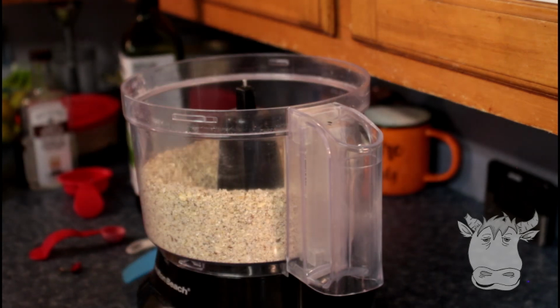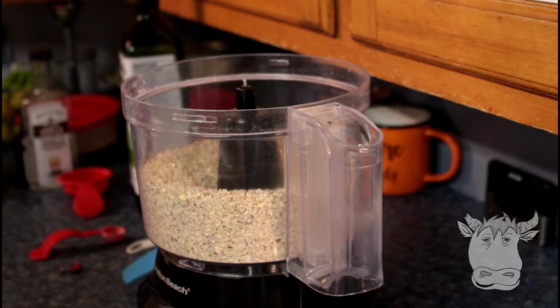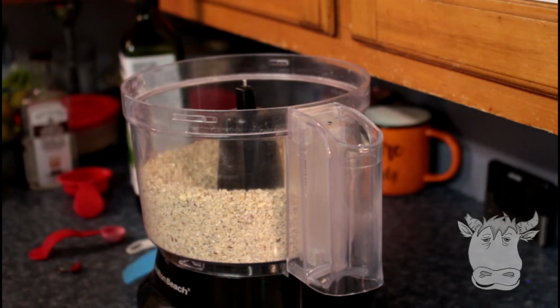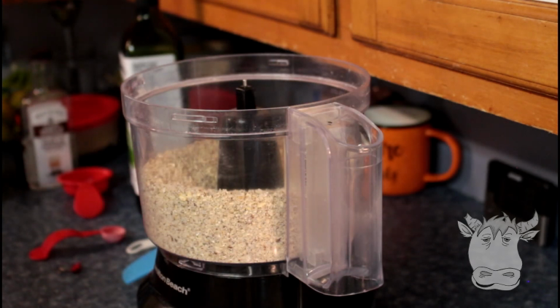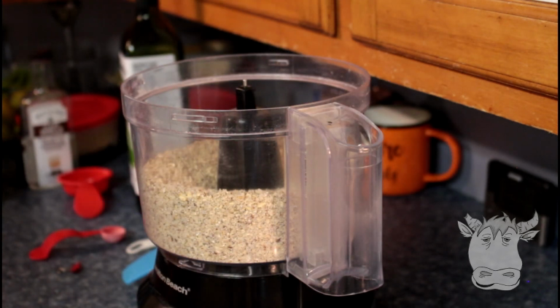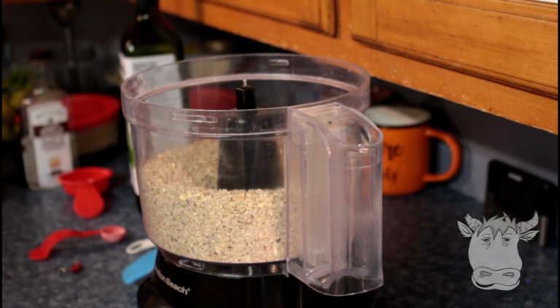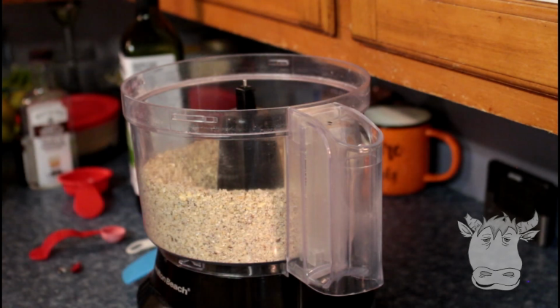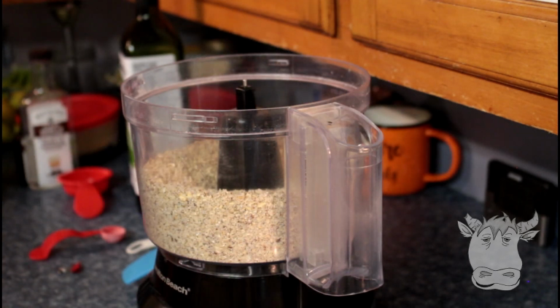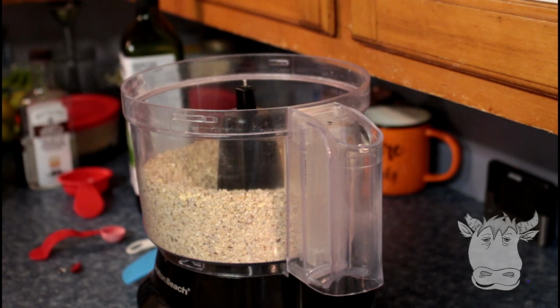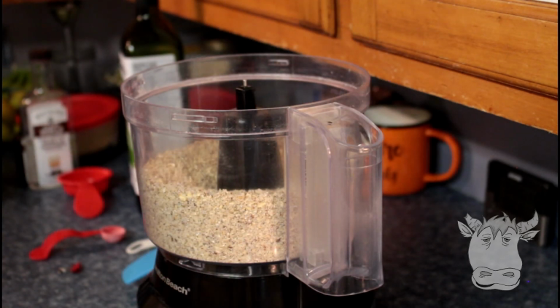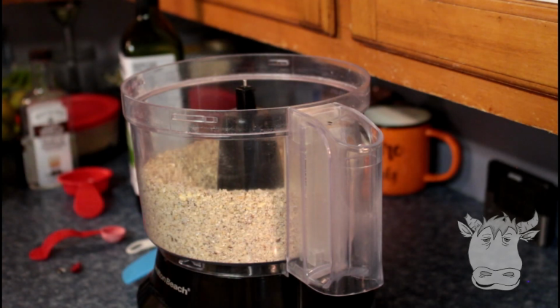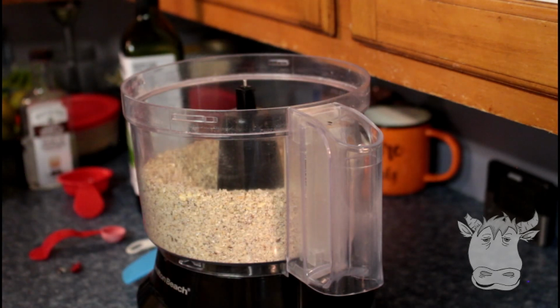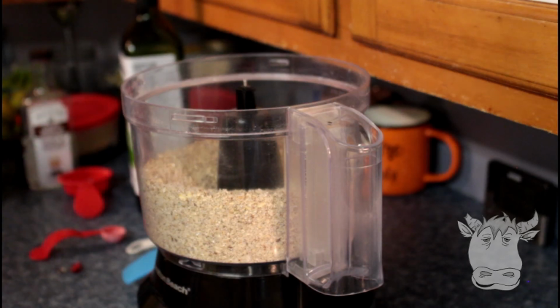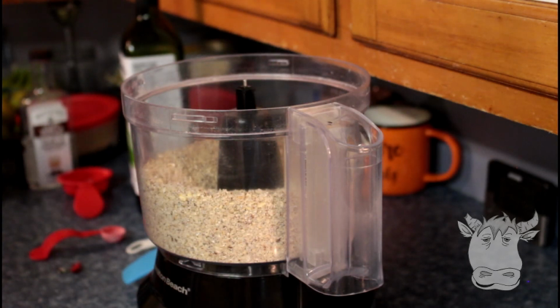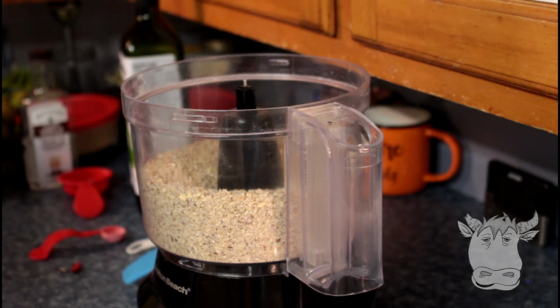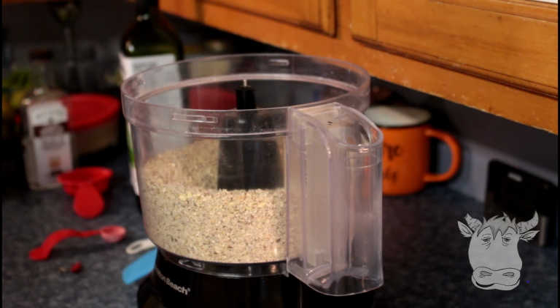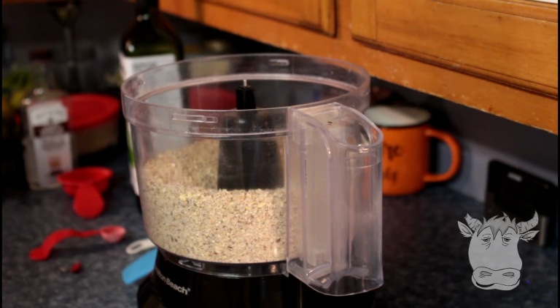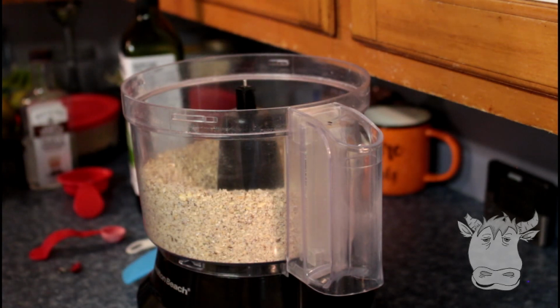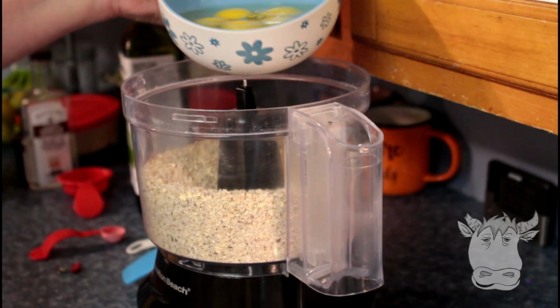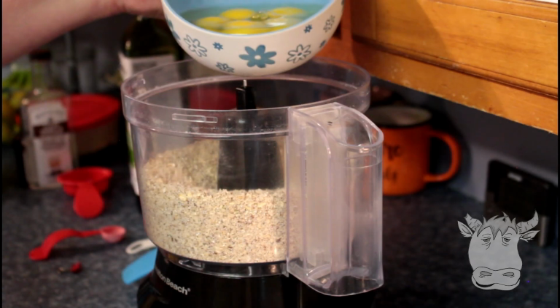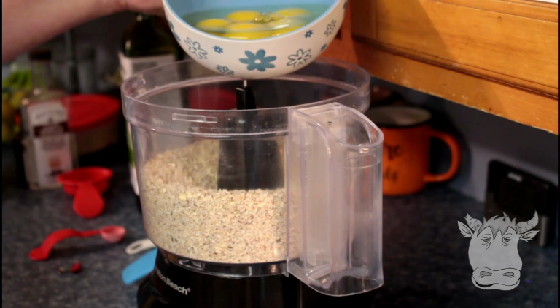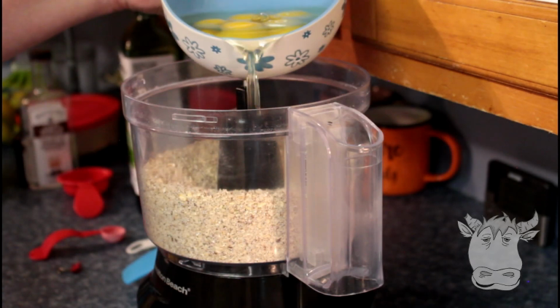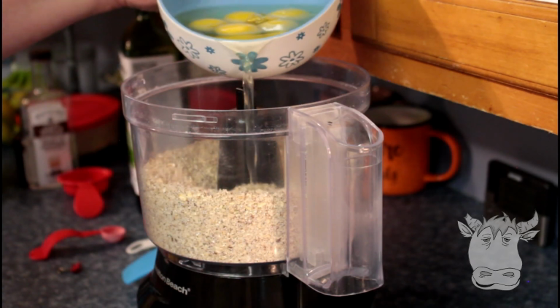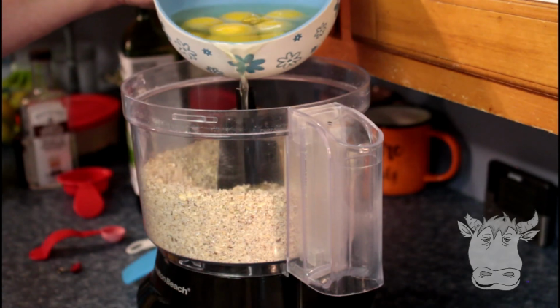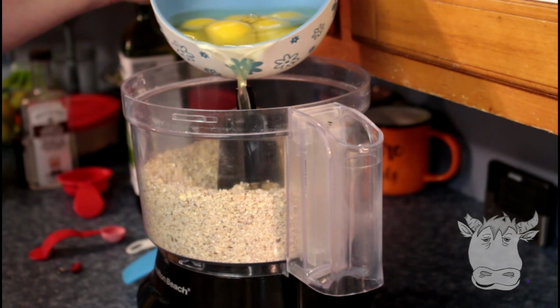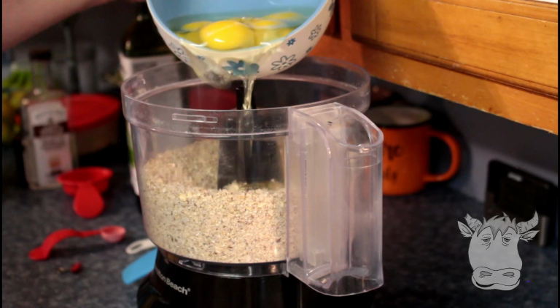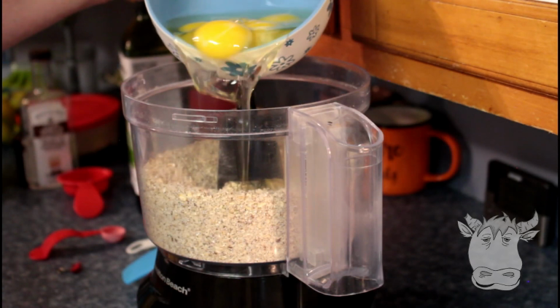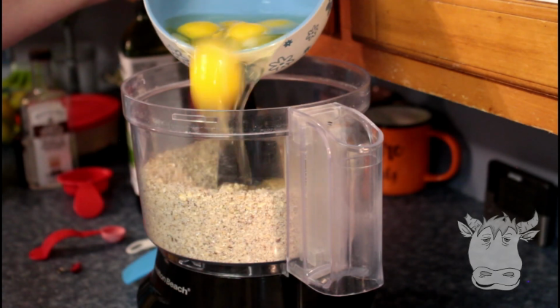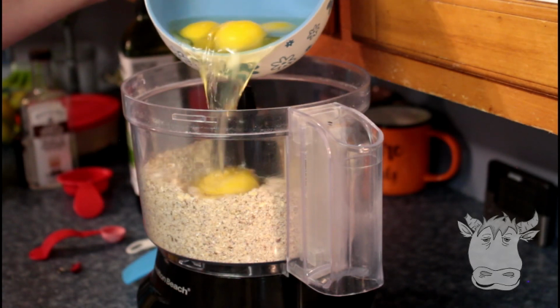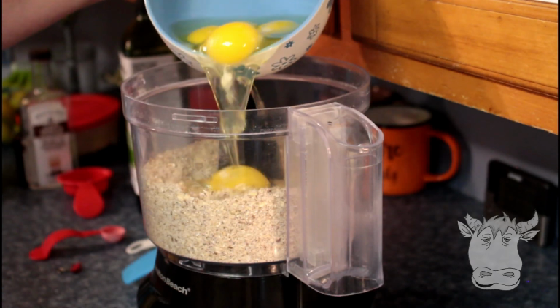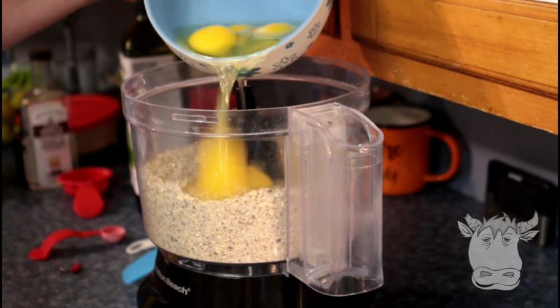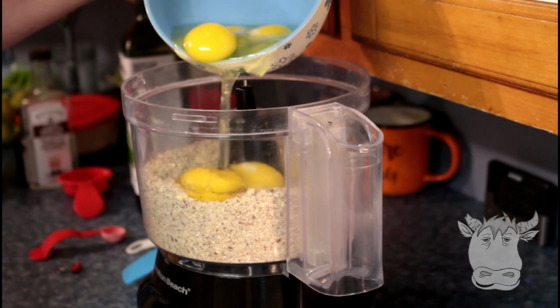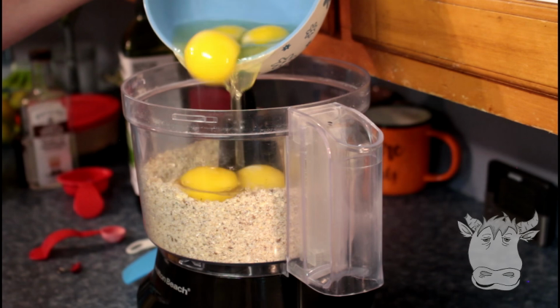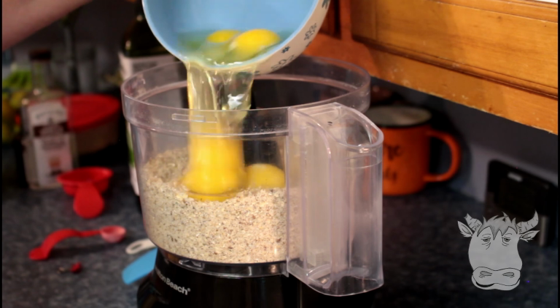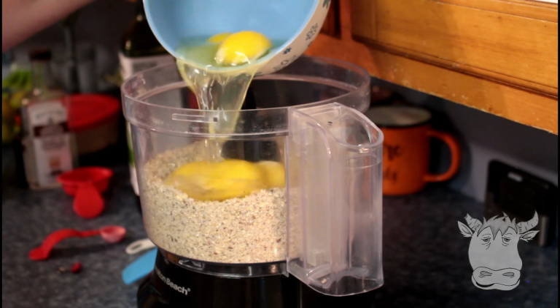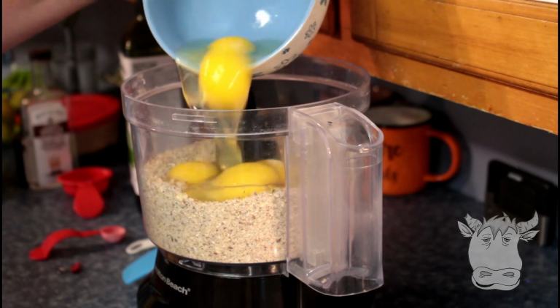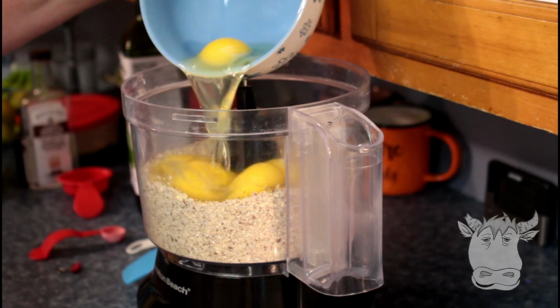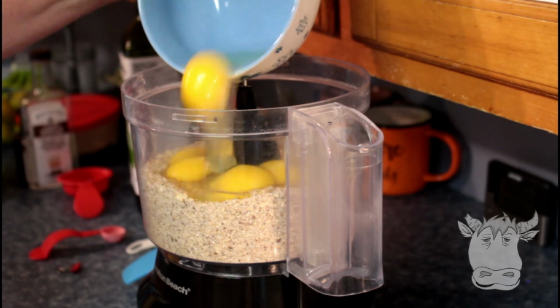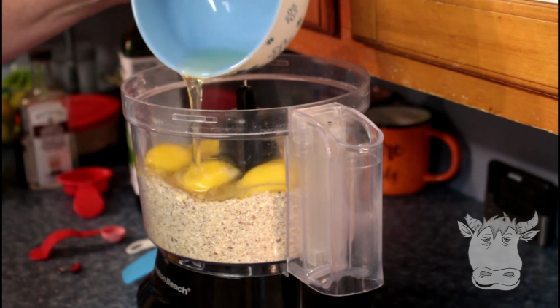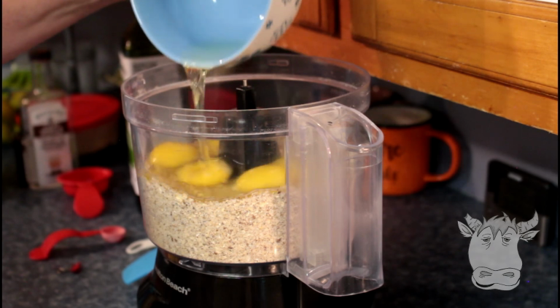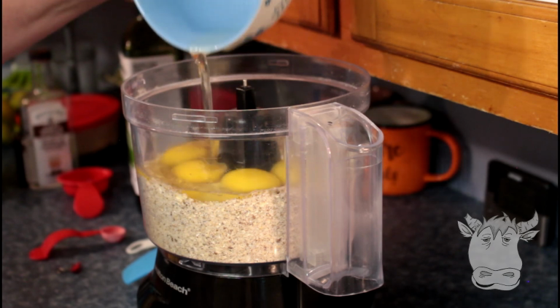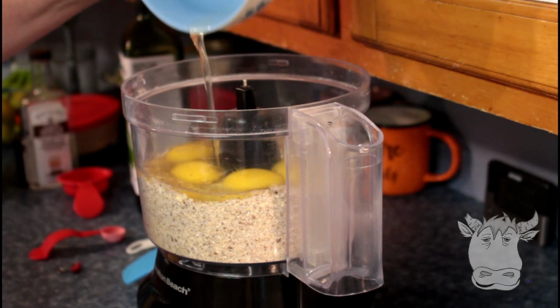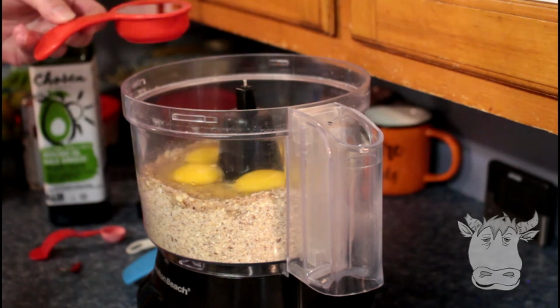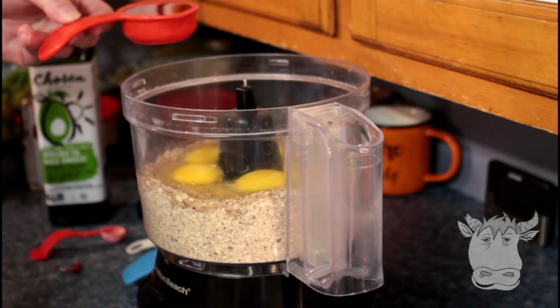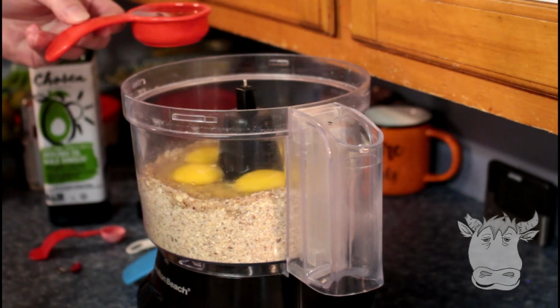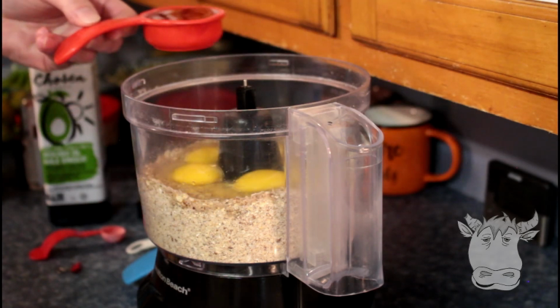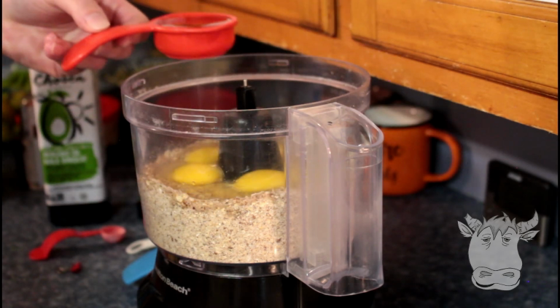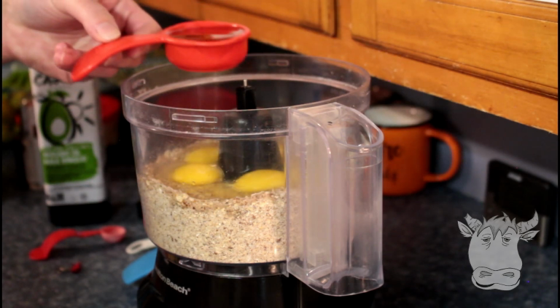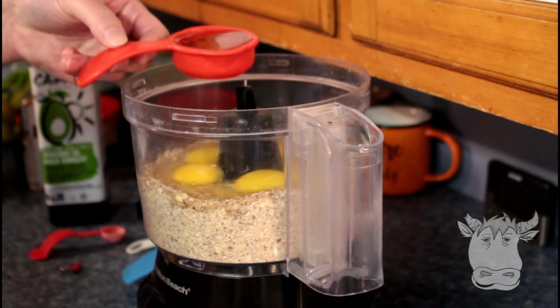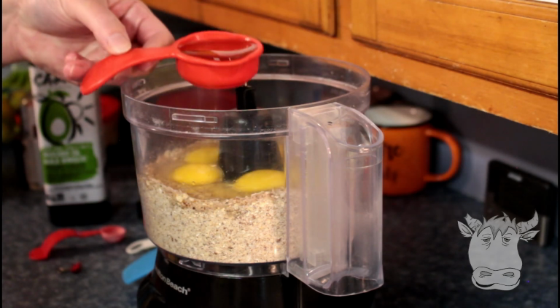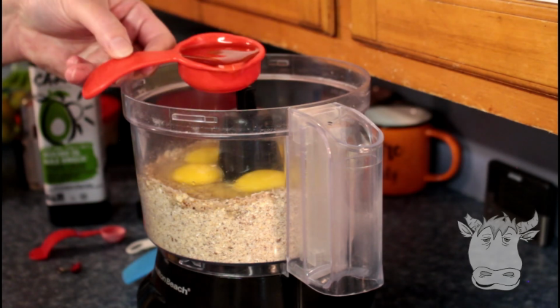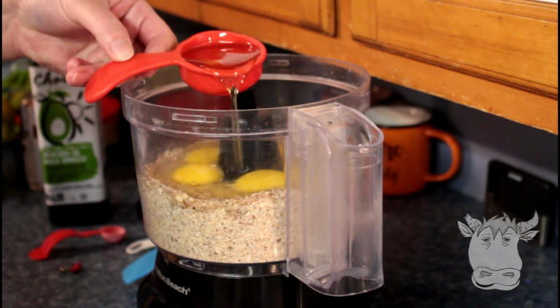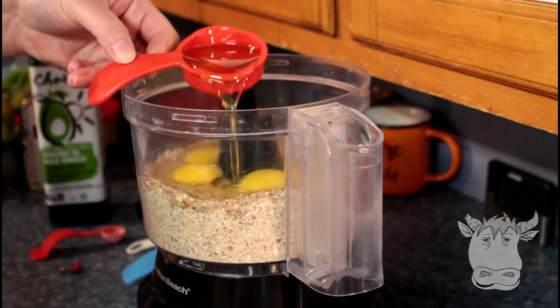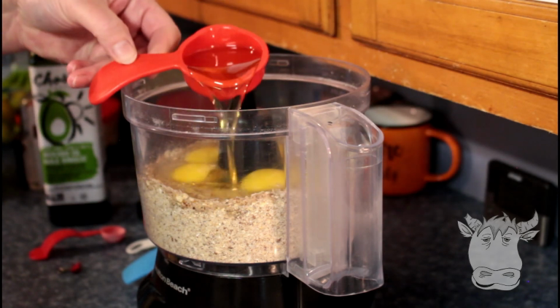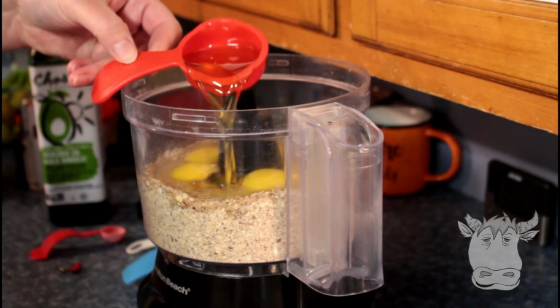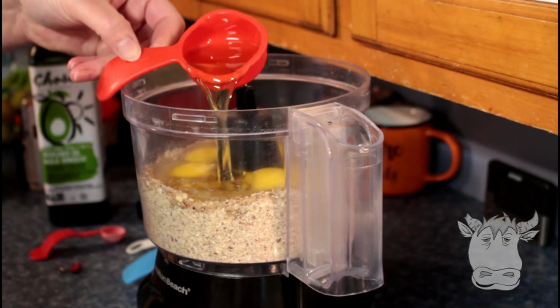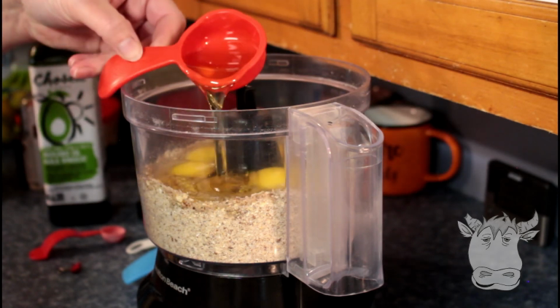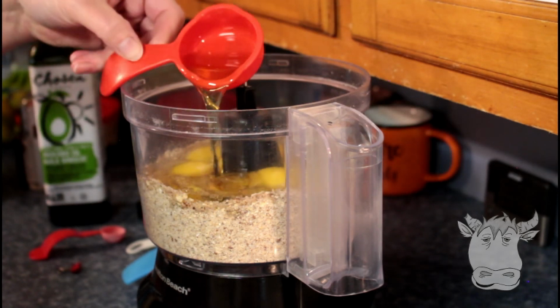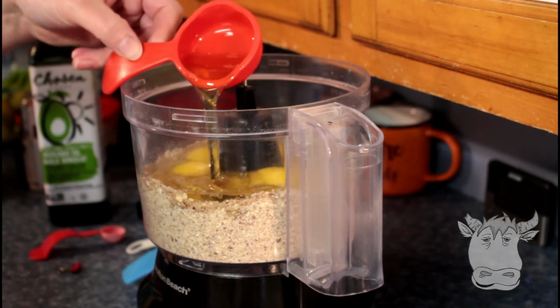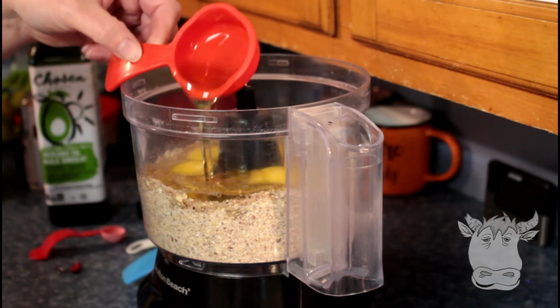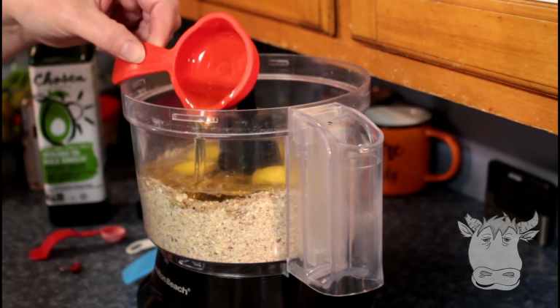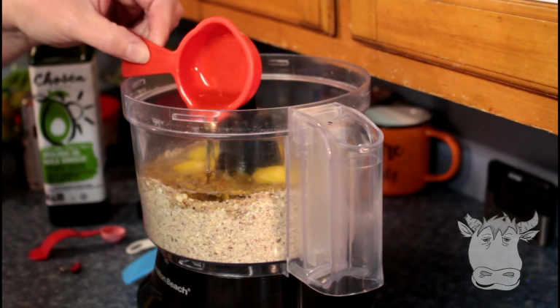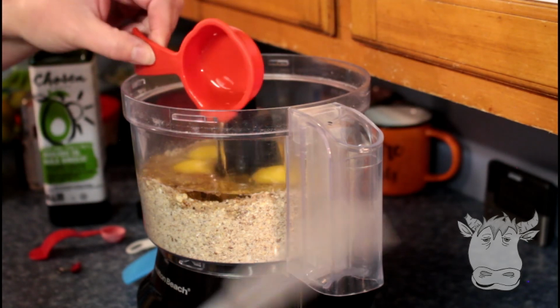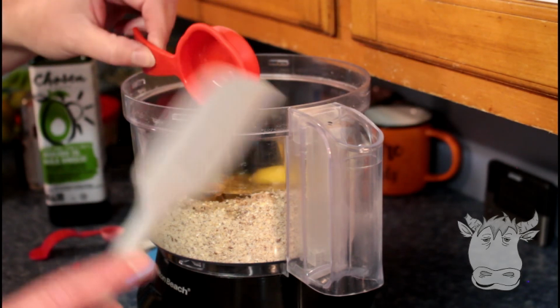Okay, so now we're gonna add the wet ingredients. Five eggs, a quarter cup avocado oil.